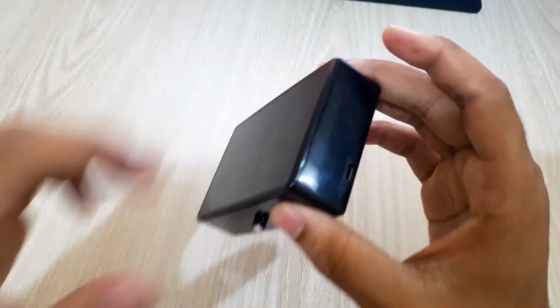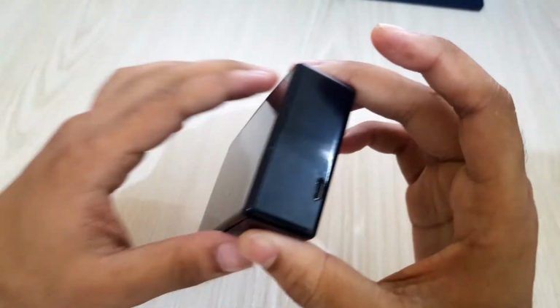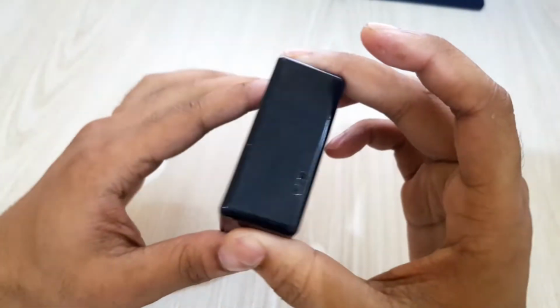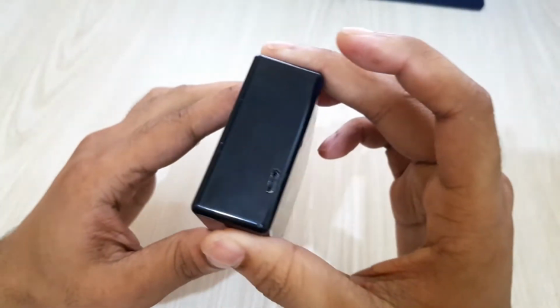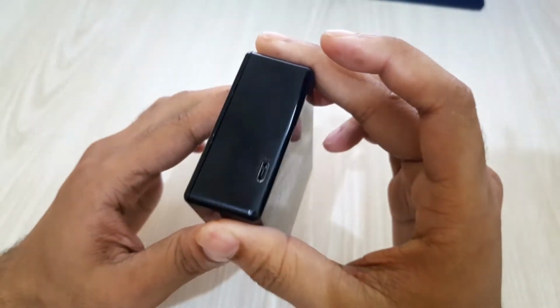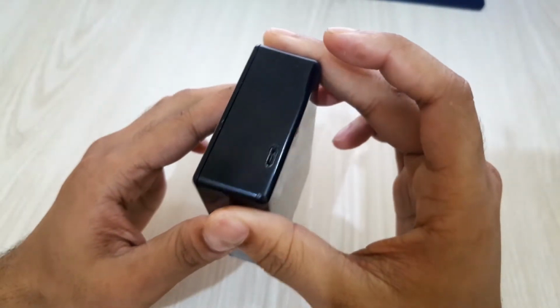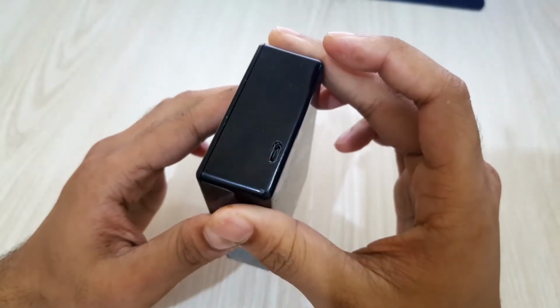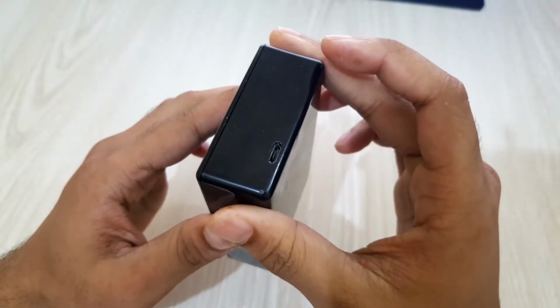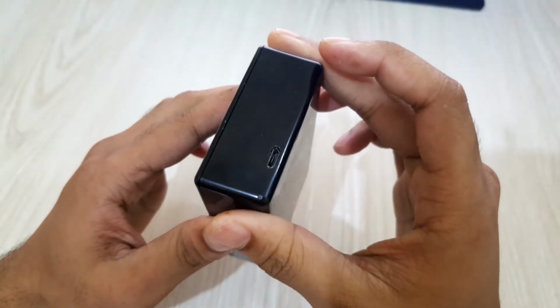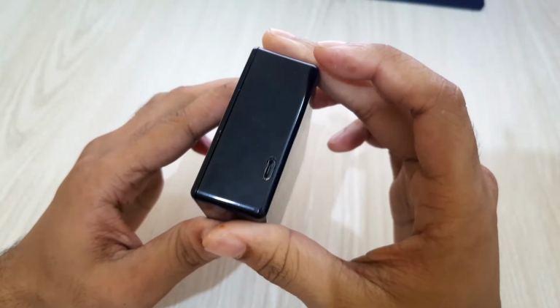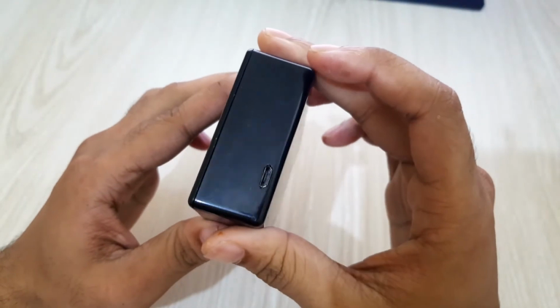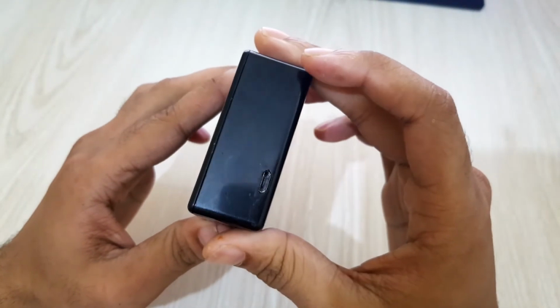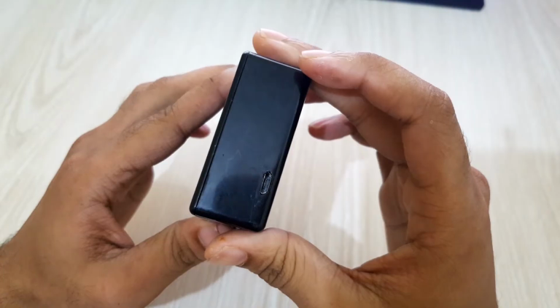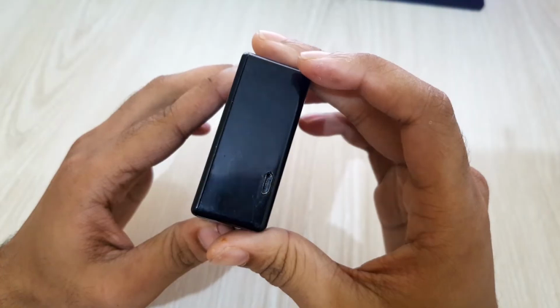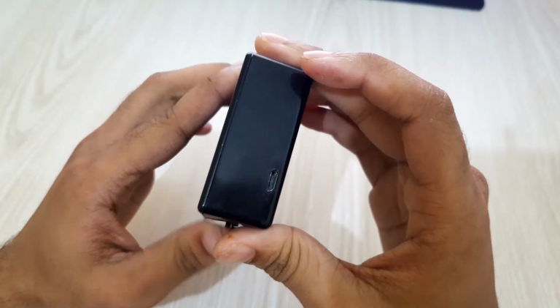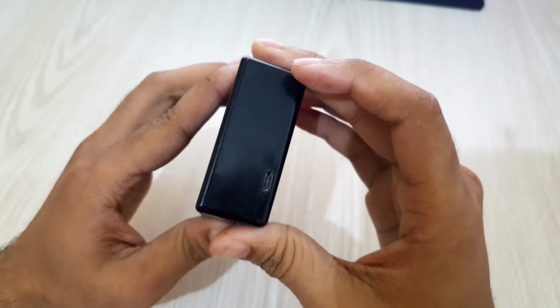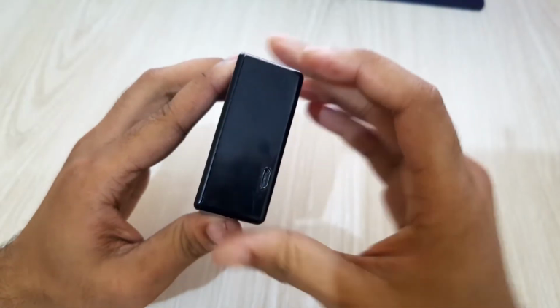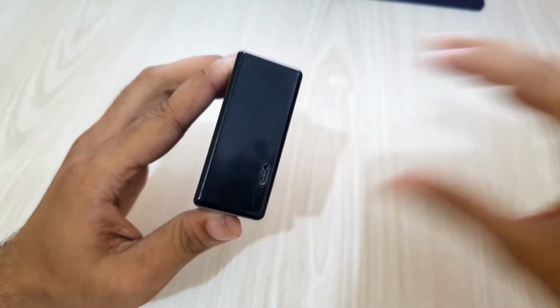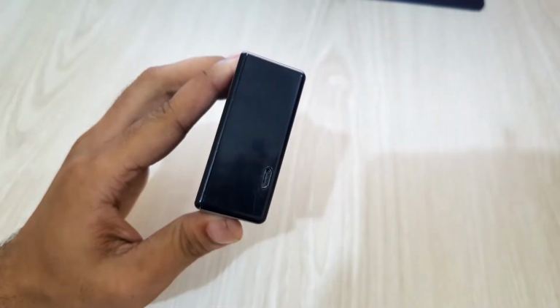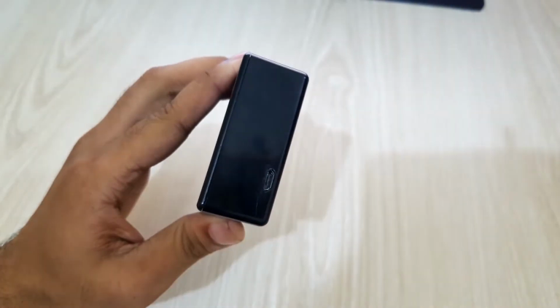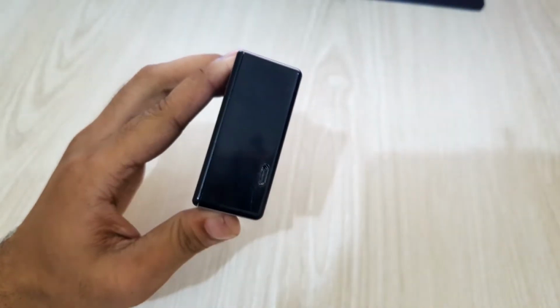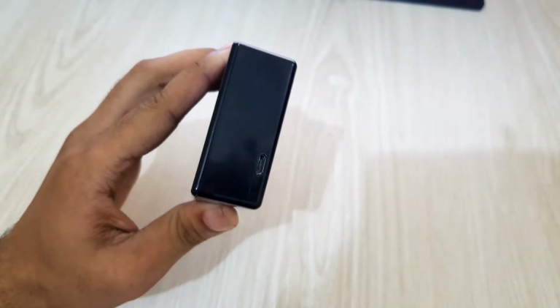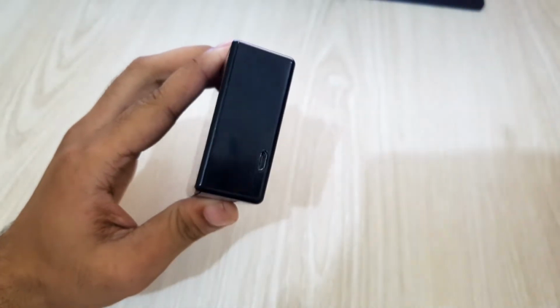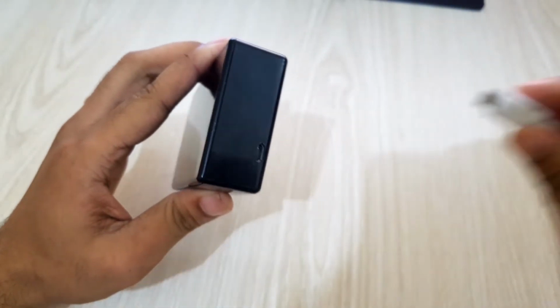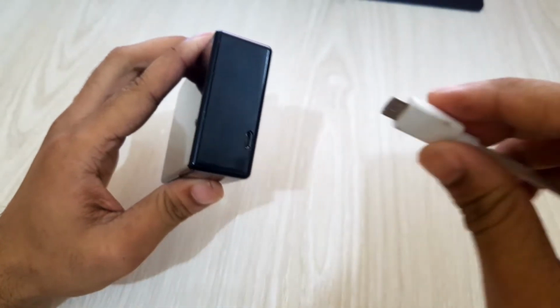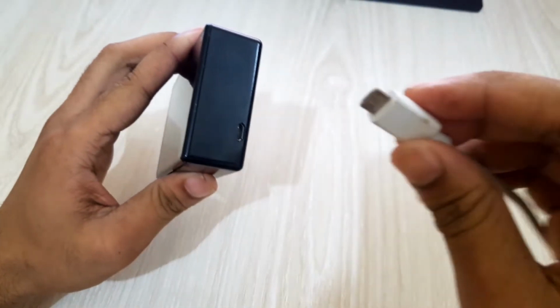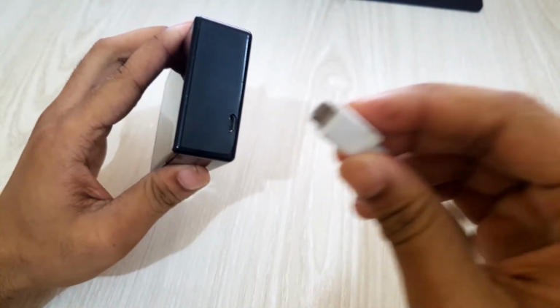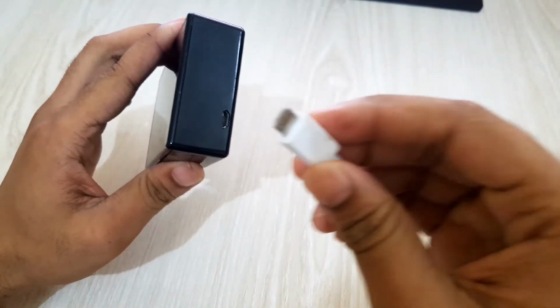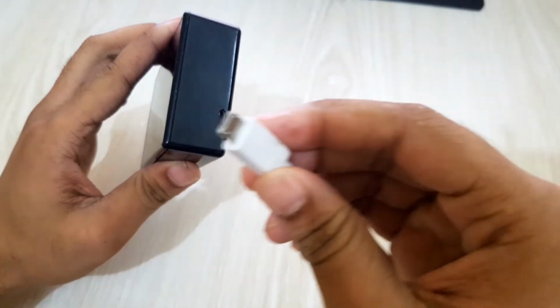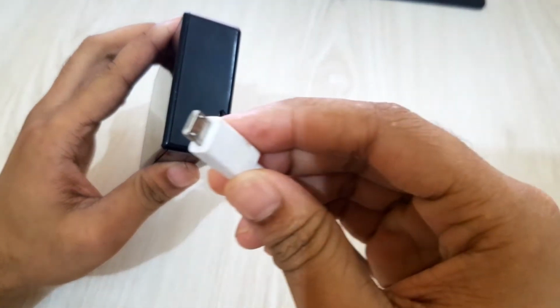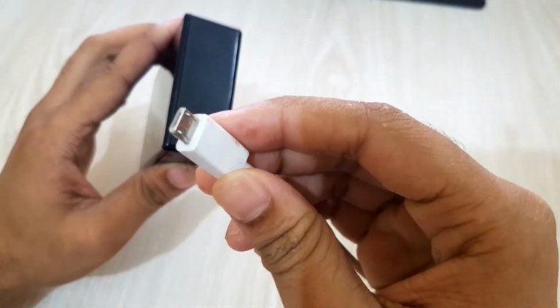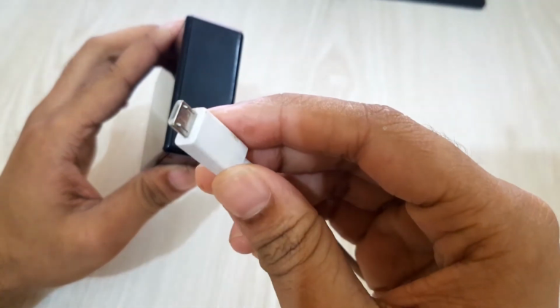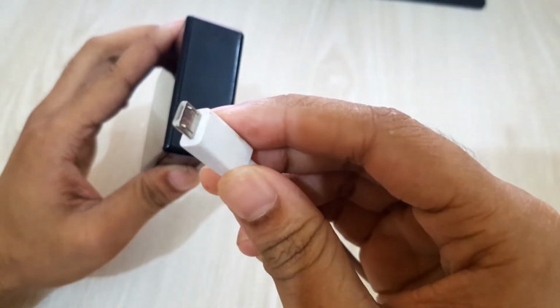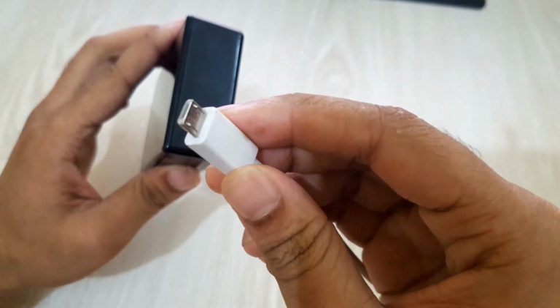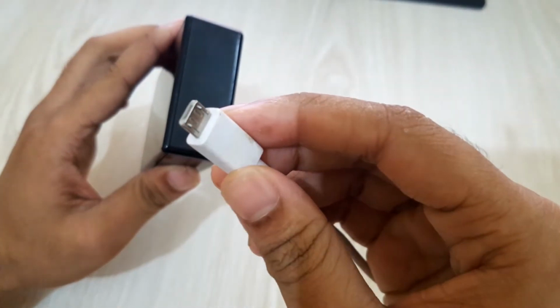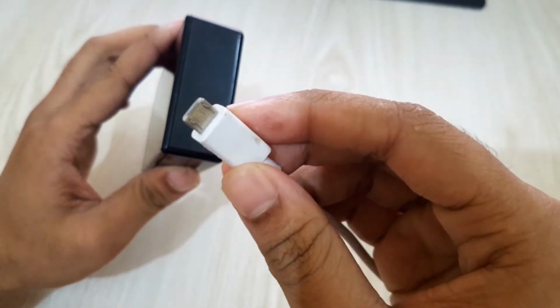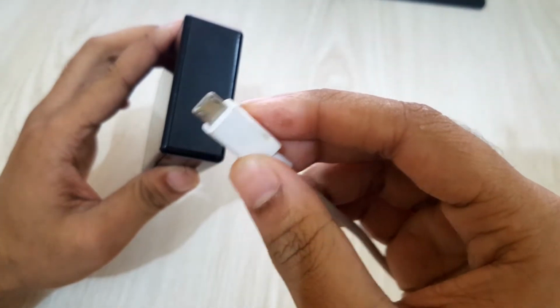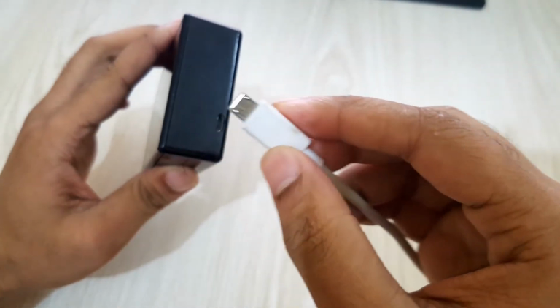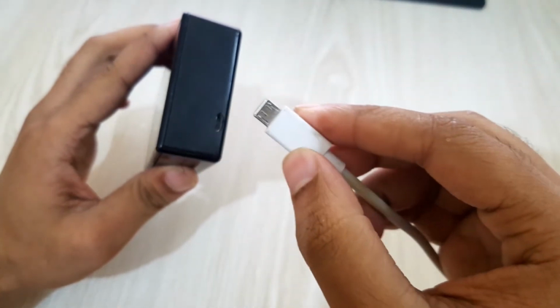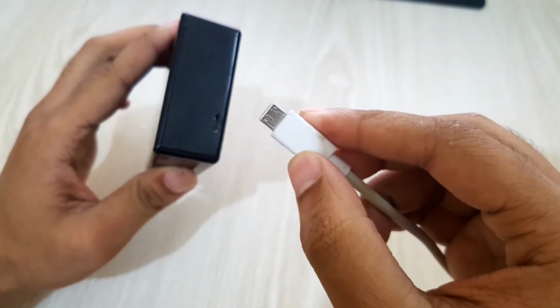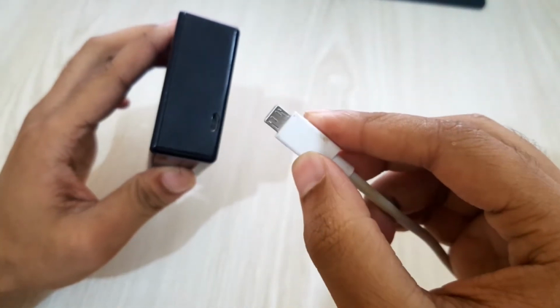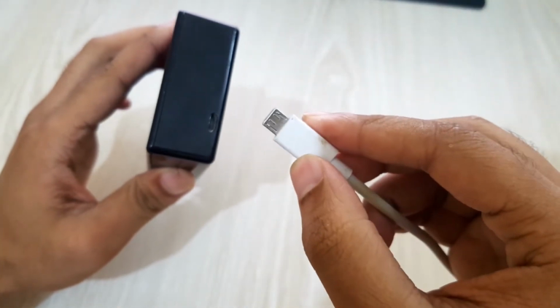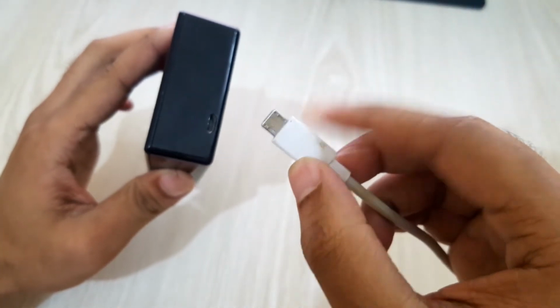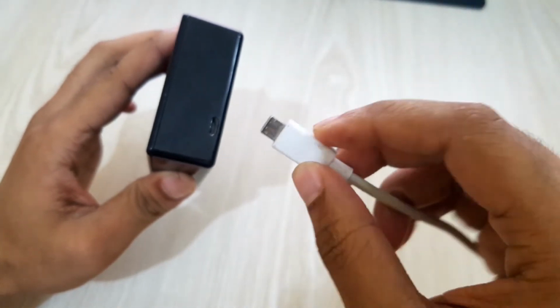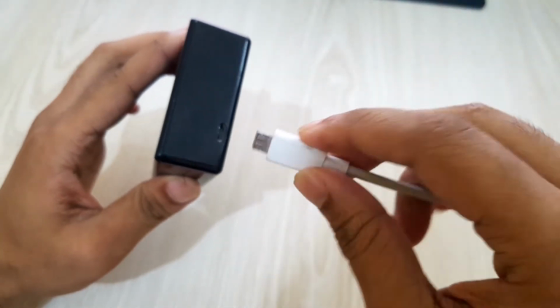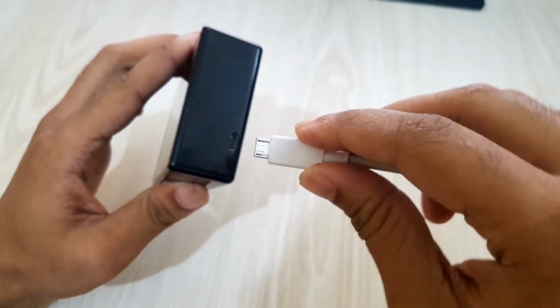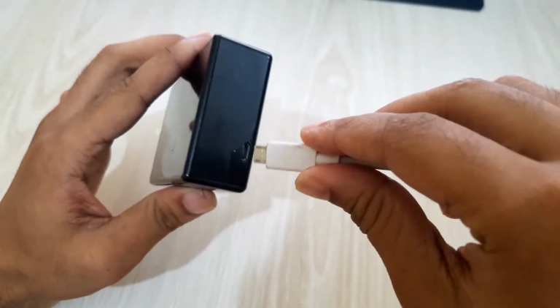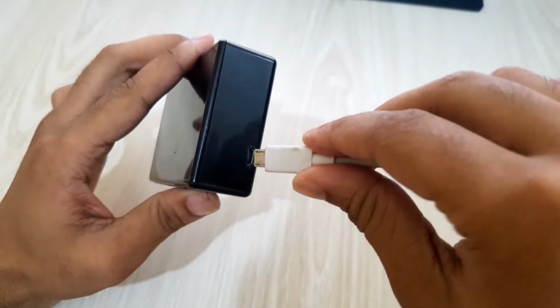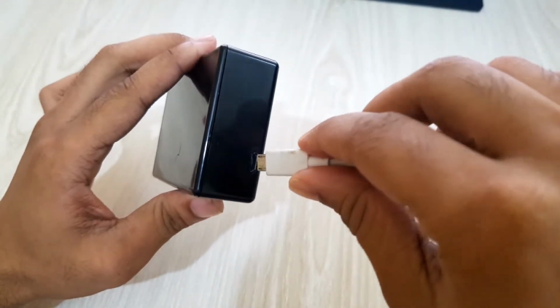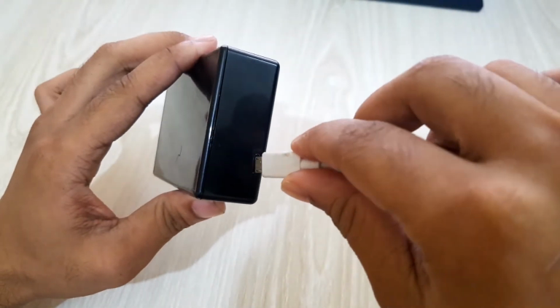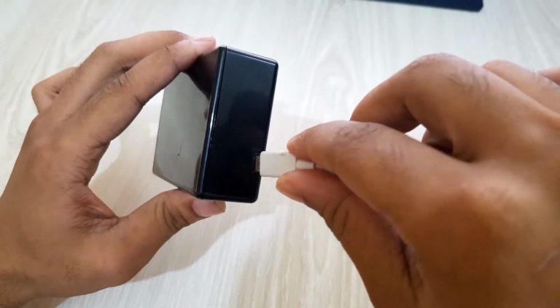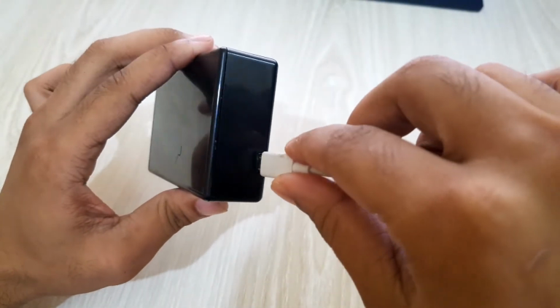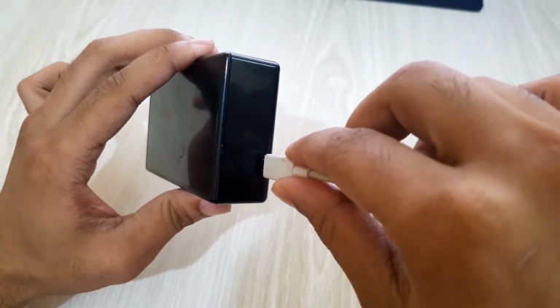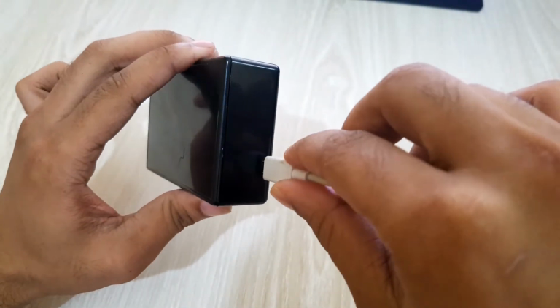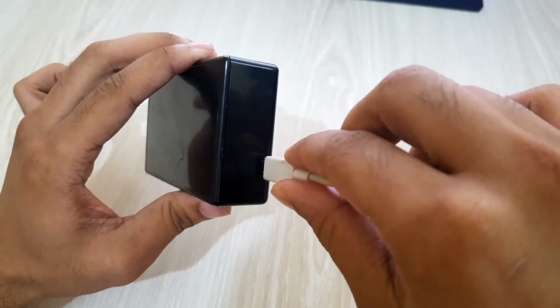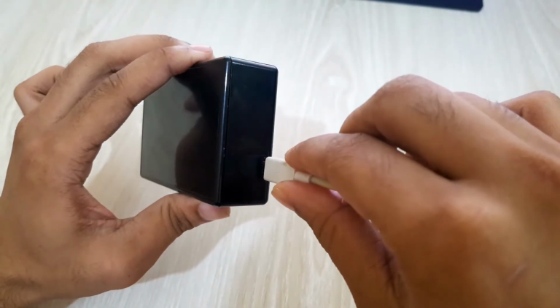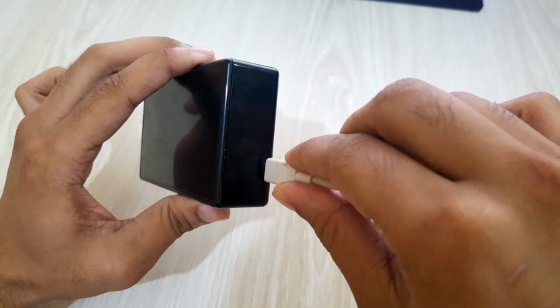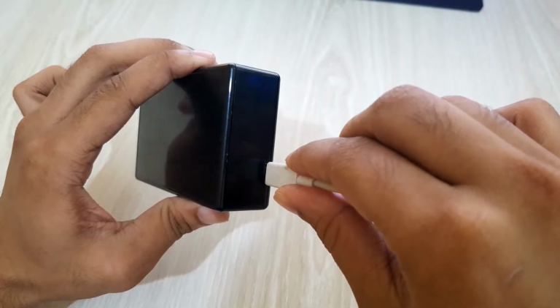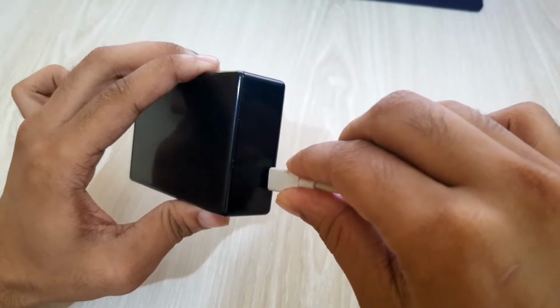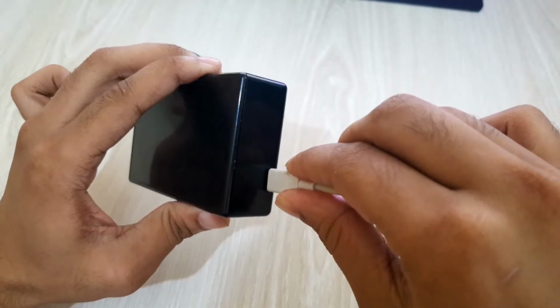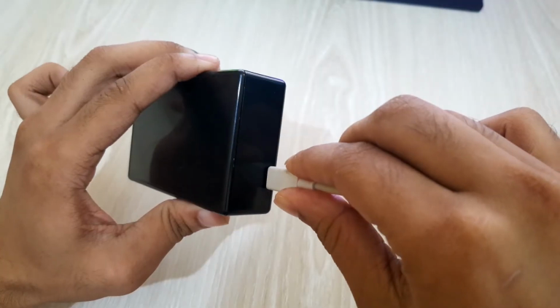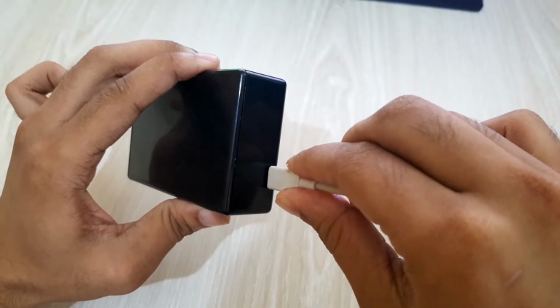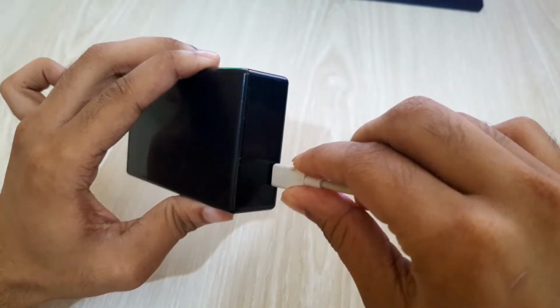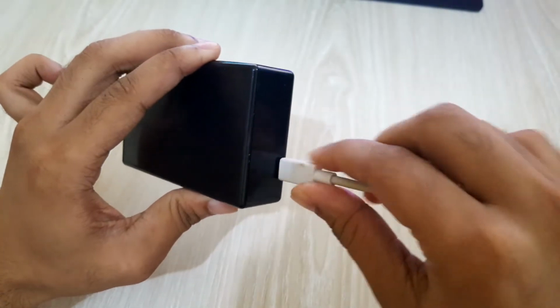Looks like our Taser is working perfectly. And yes, this device can be charged by using a normal phone charger.